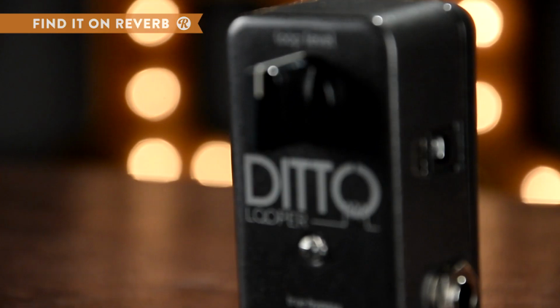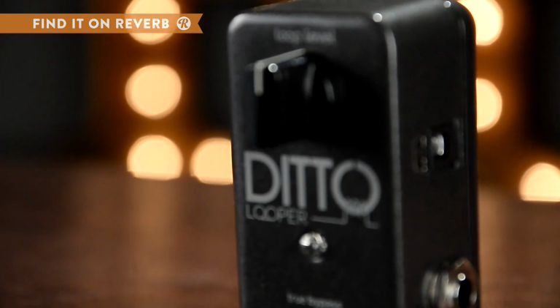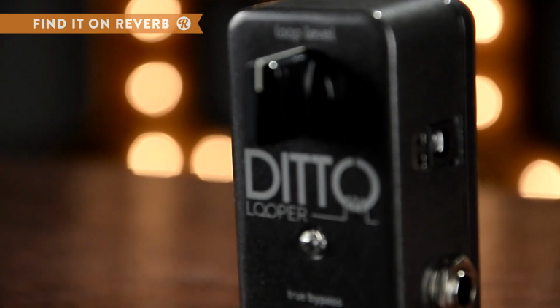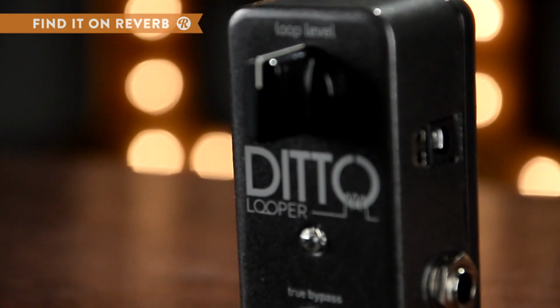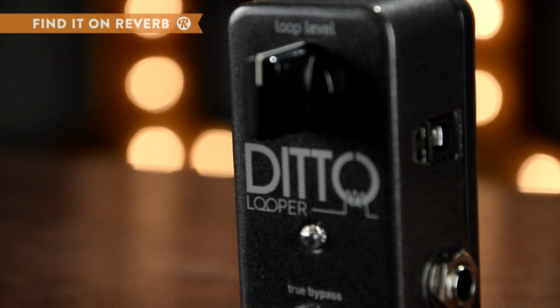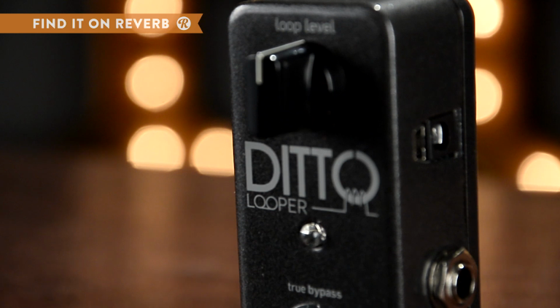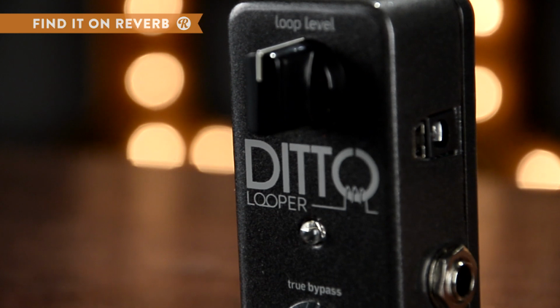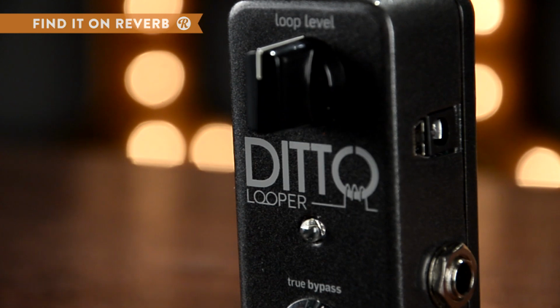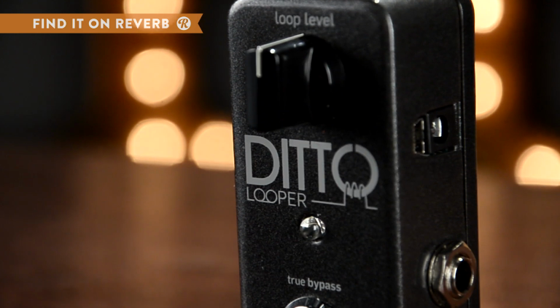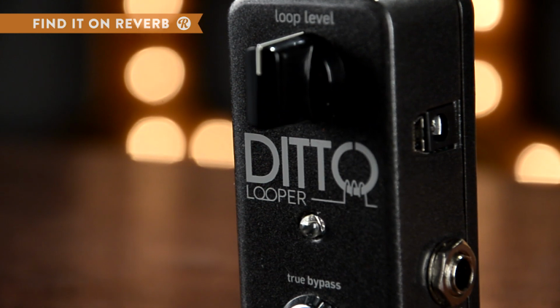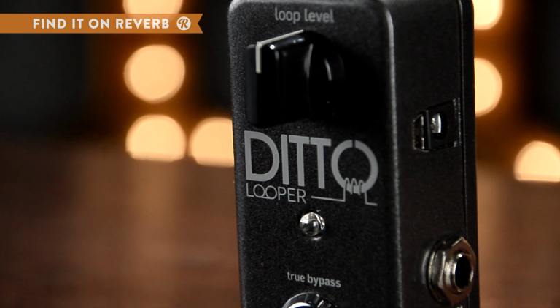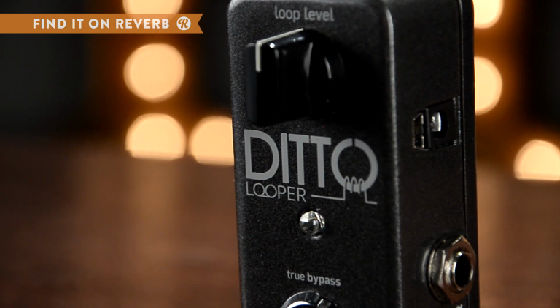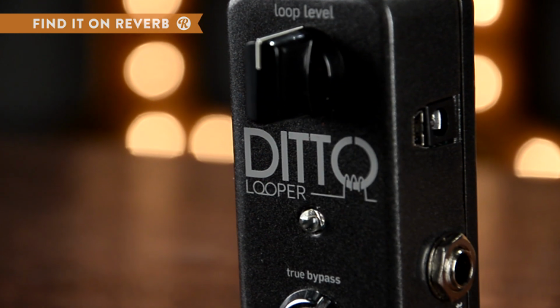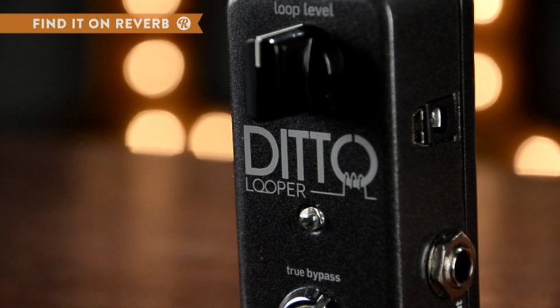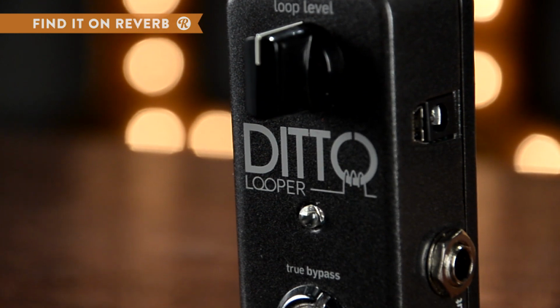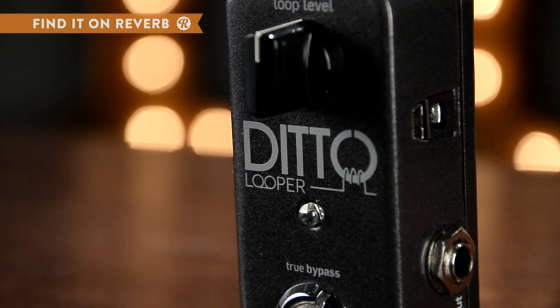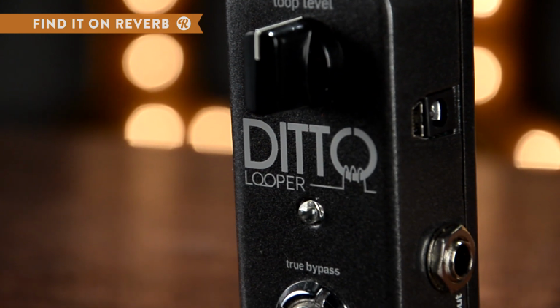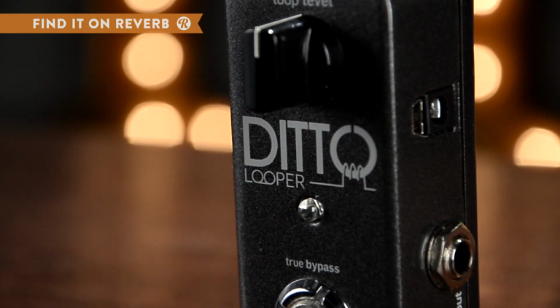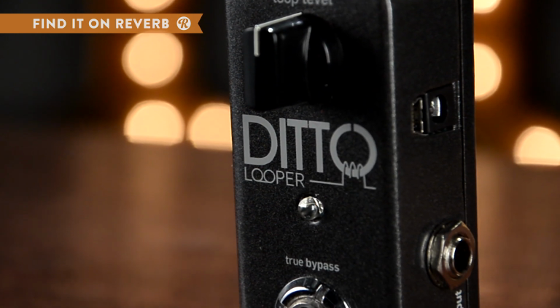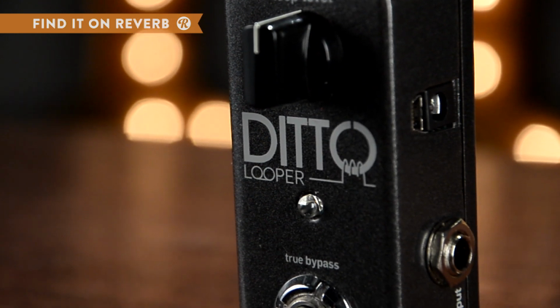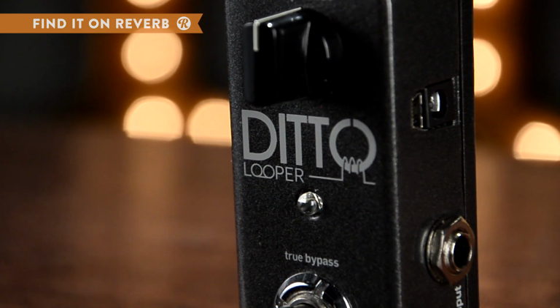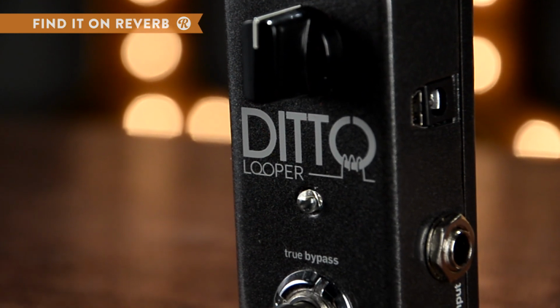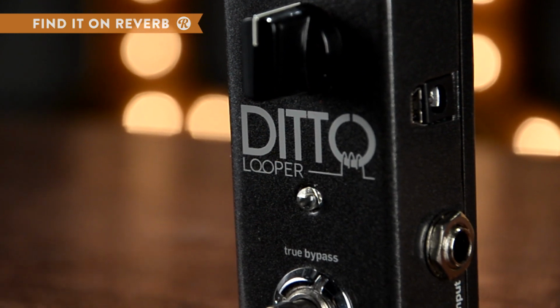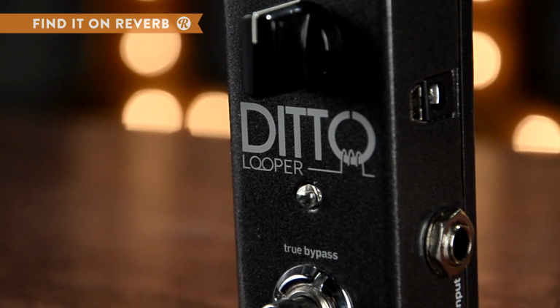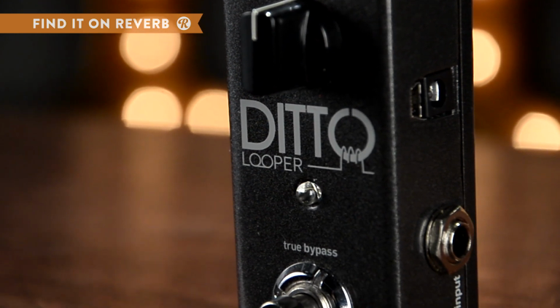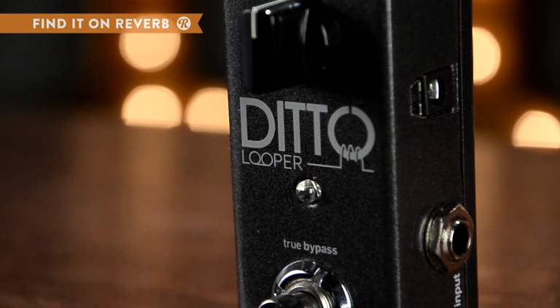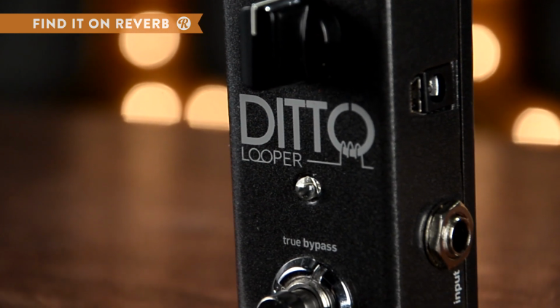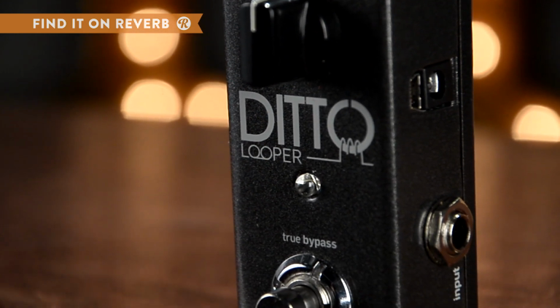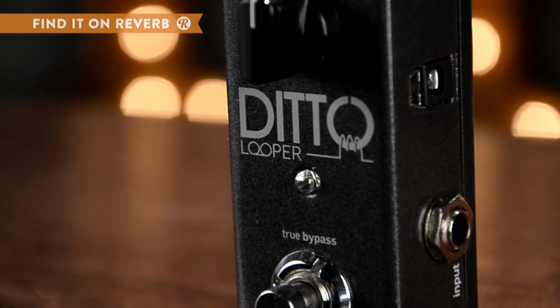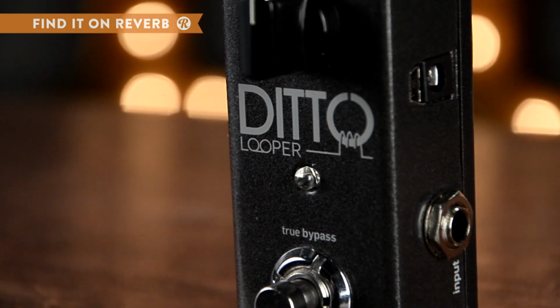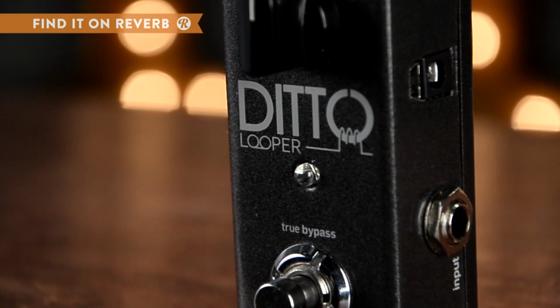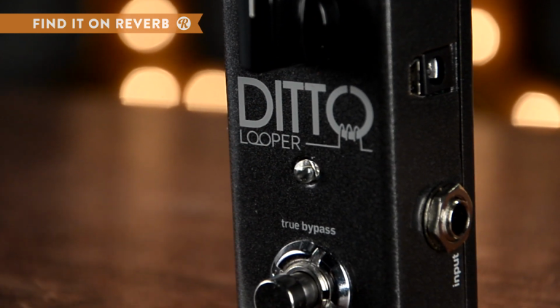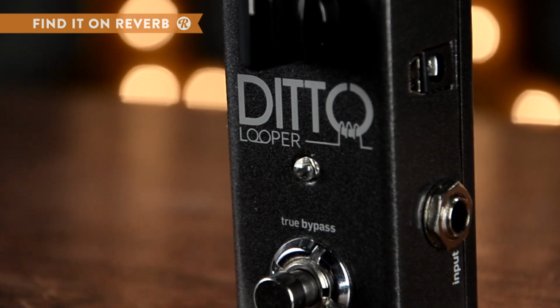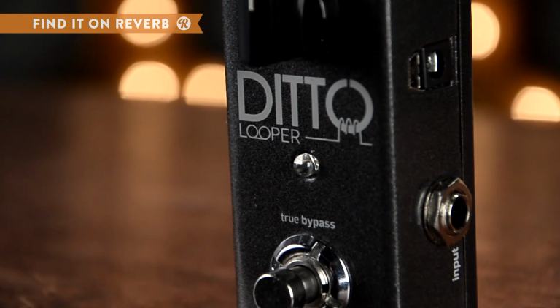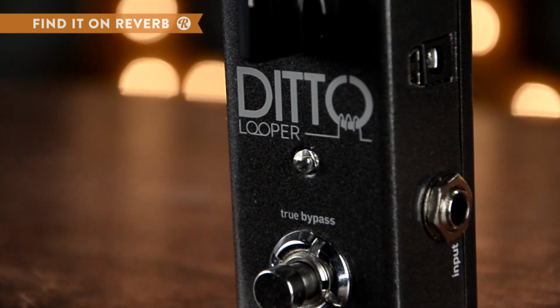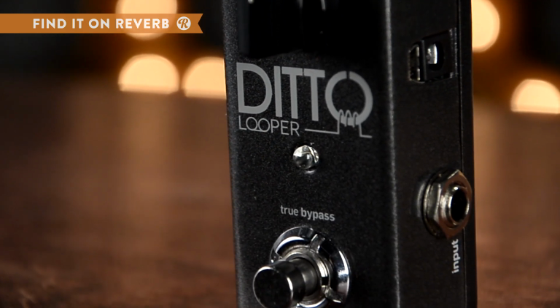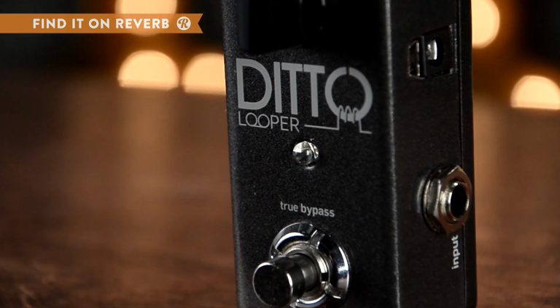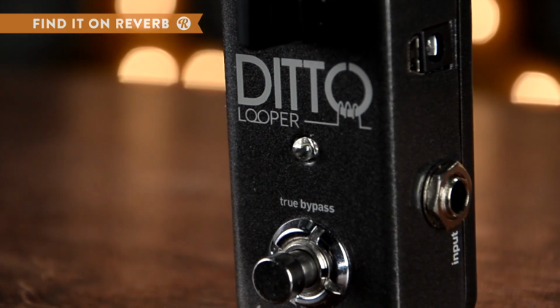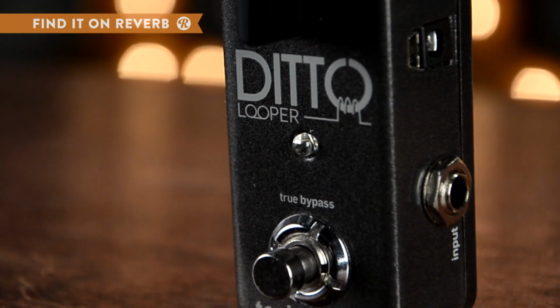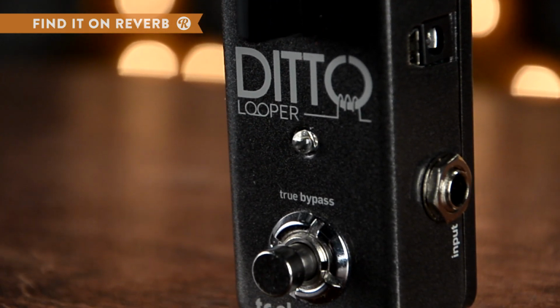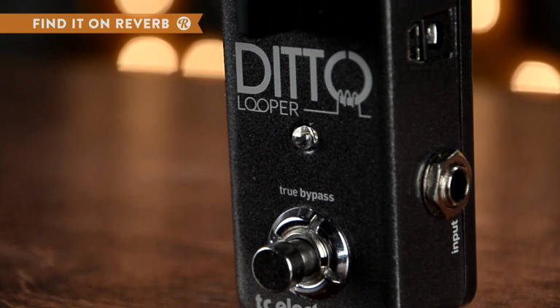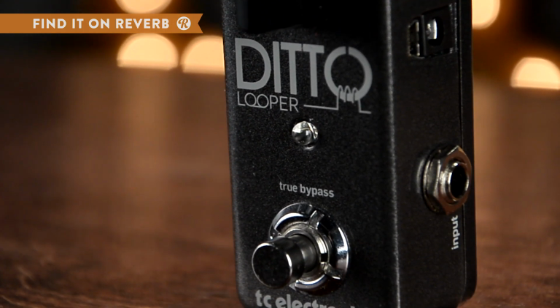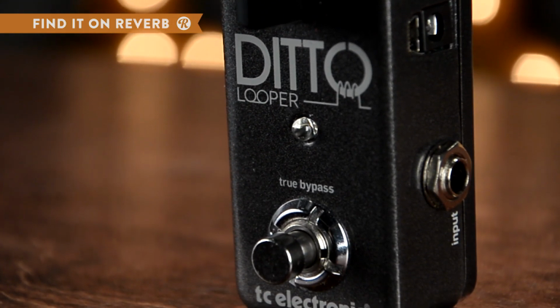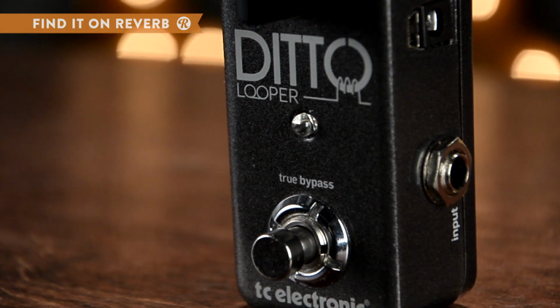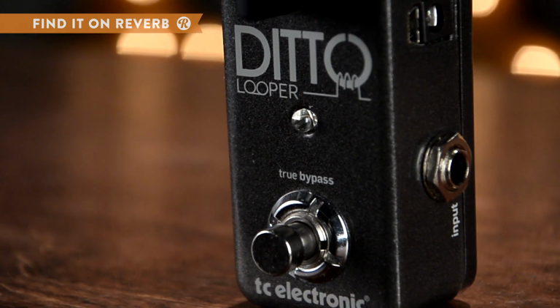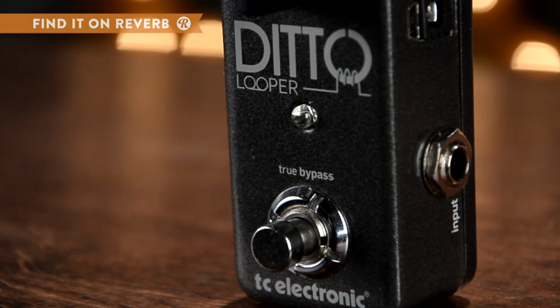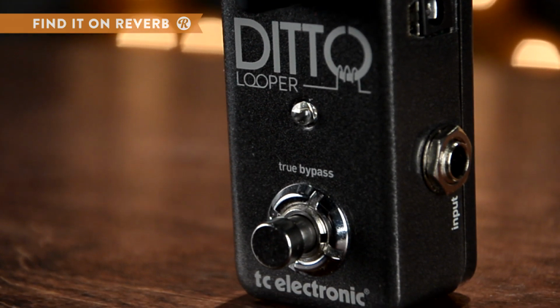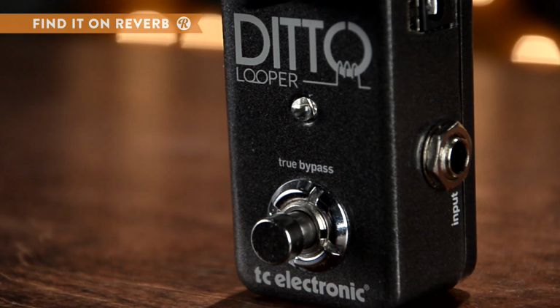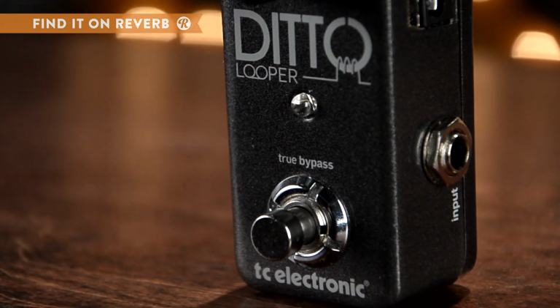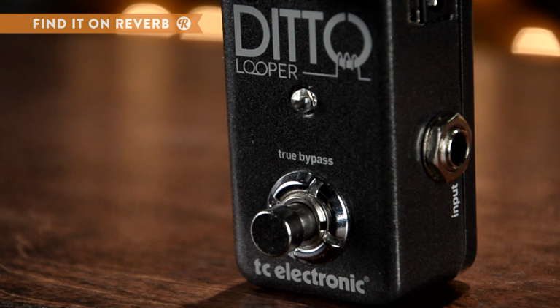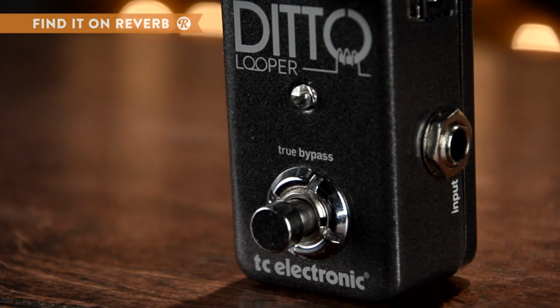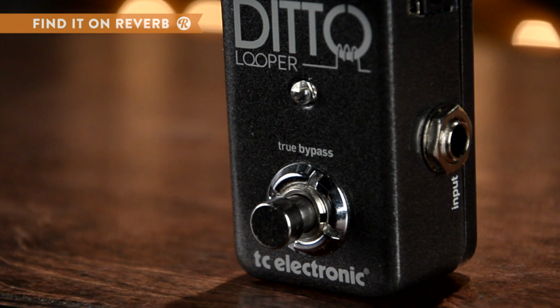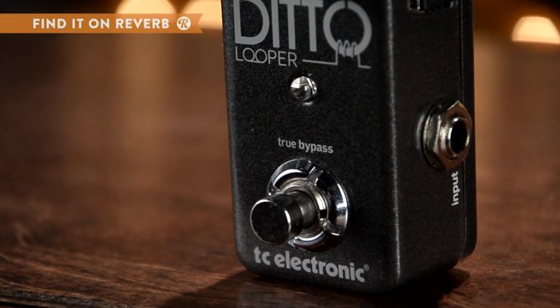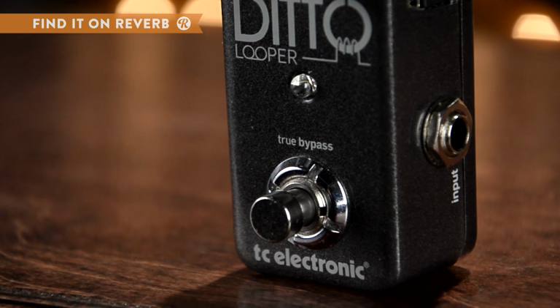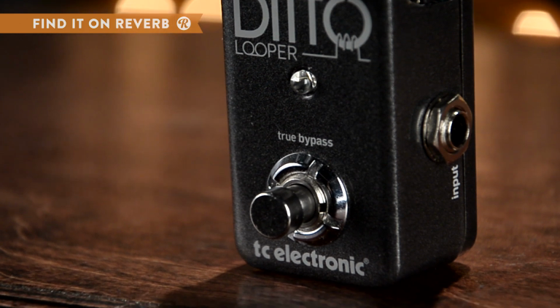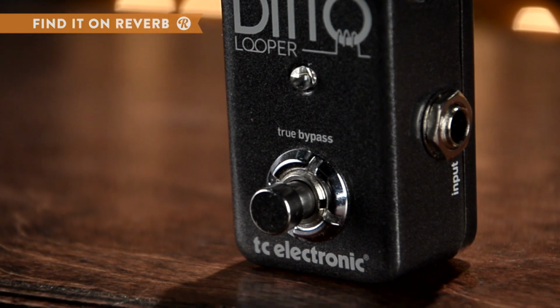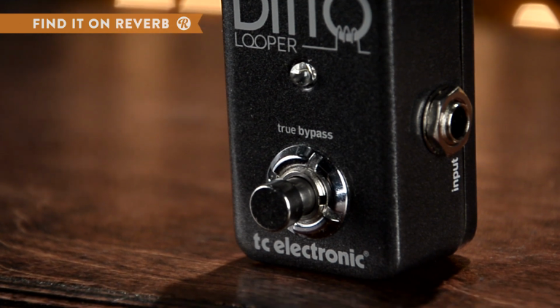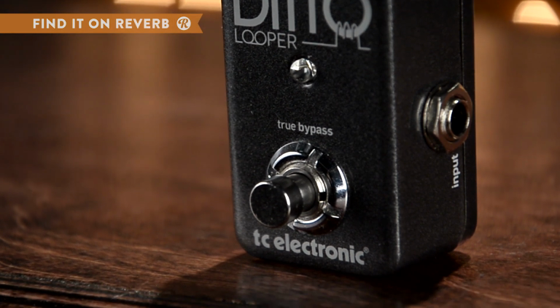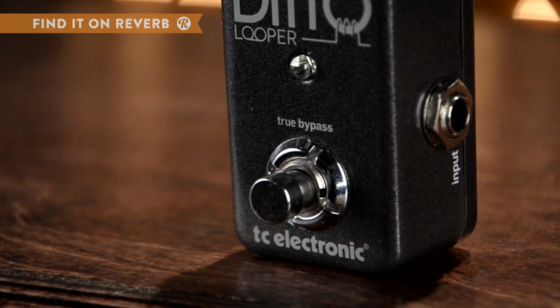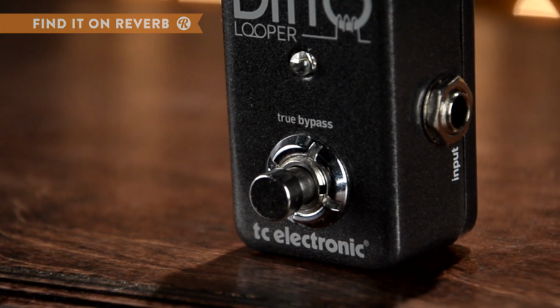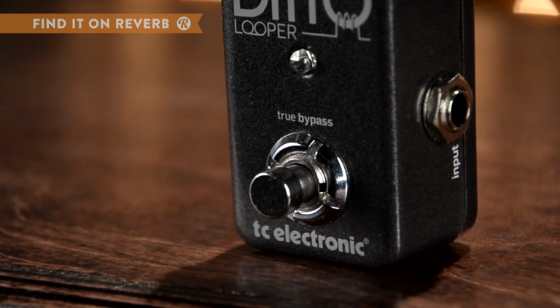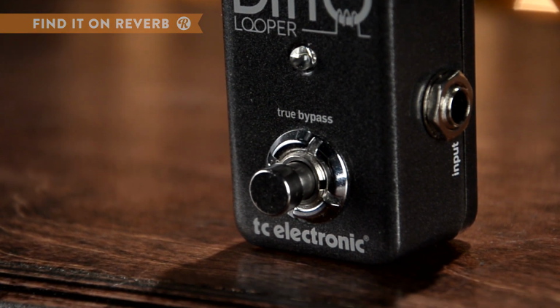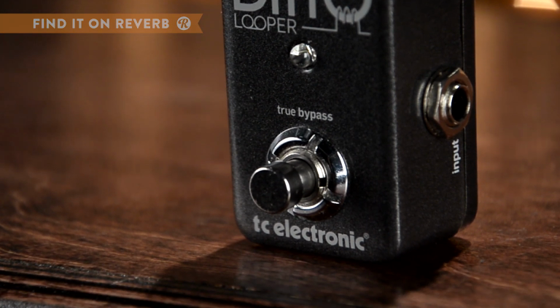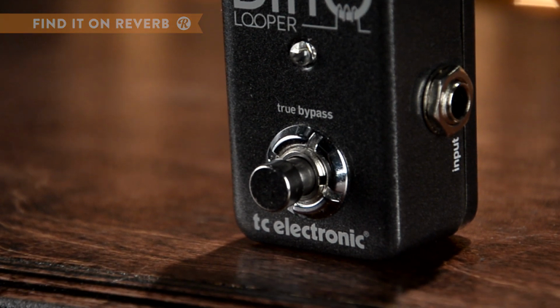It'll store your loops when you power down, so you can keep those ideas locked away until you plug in and play again. So simple, so powerful.